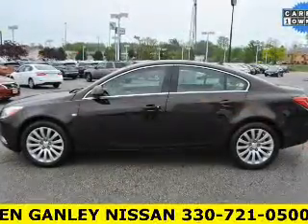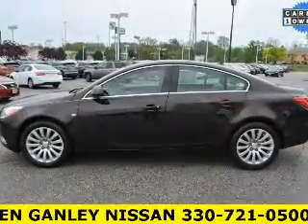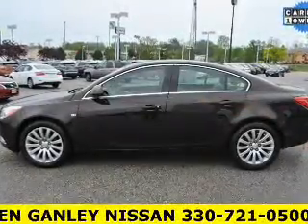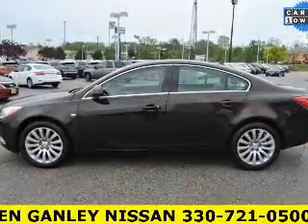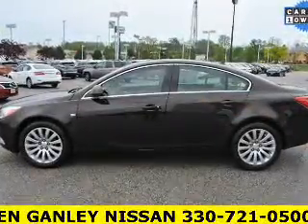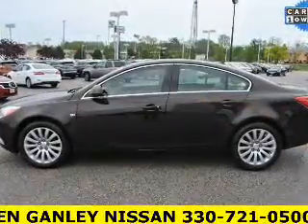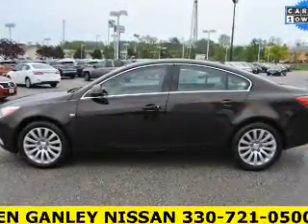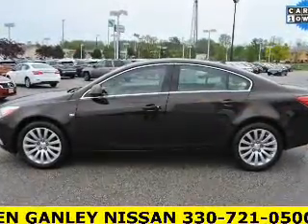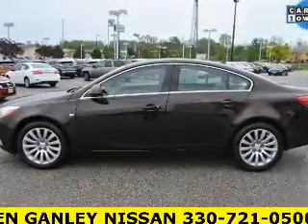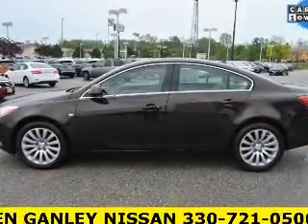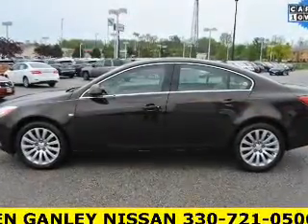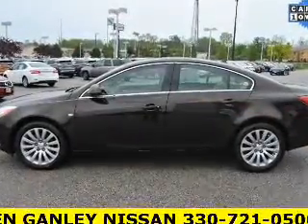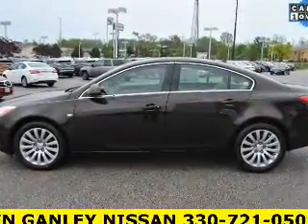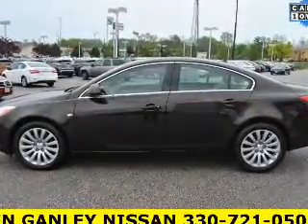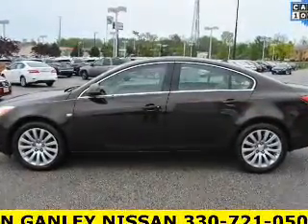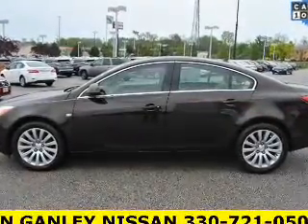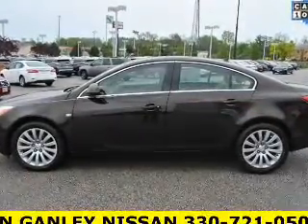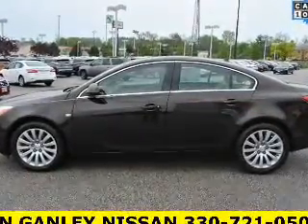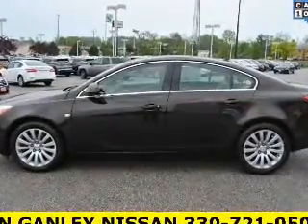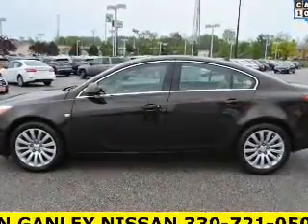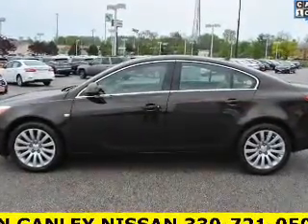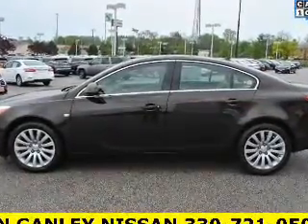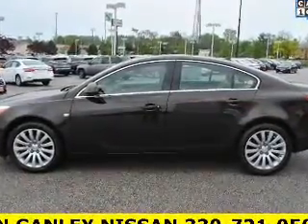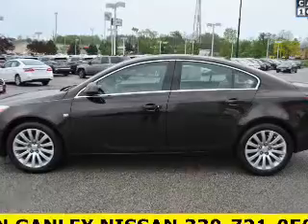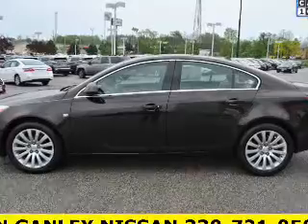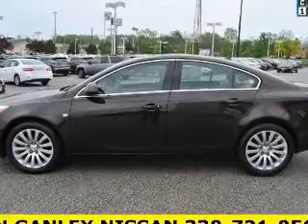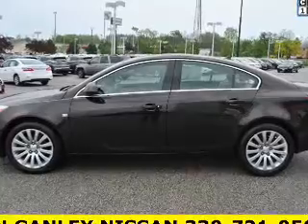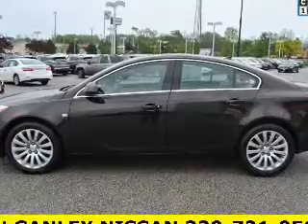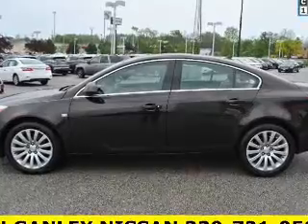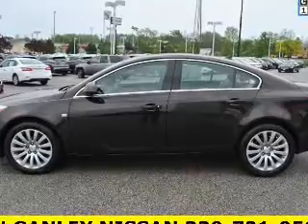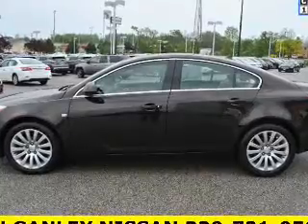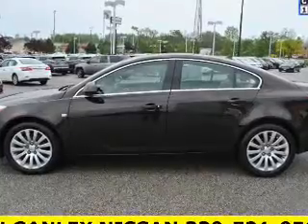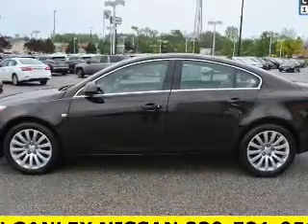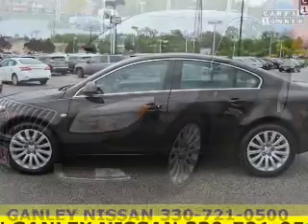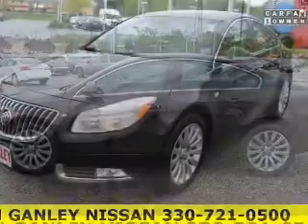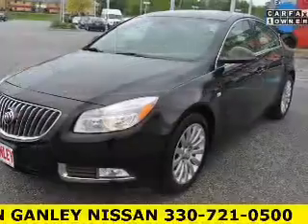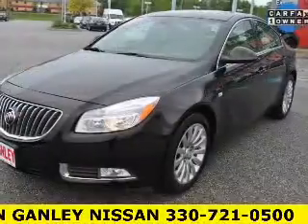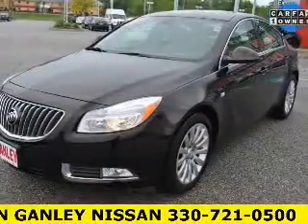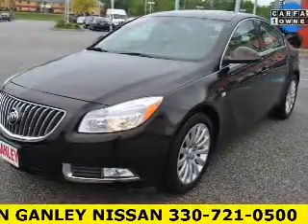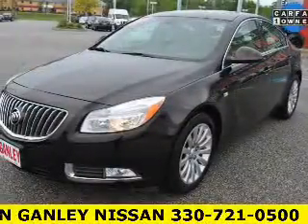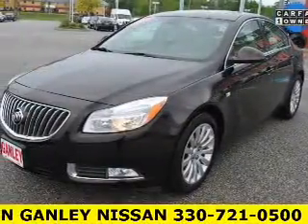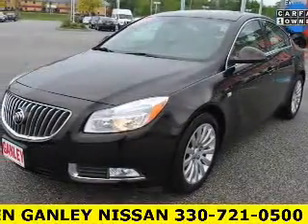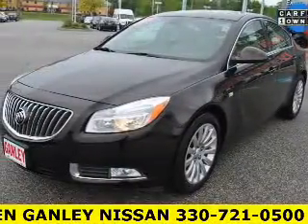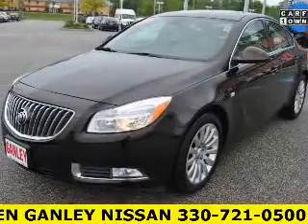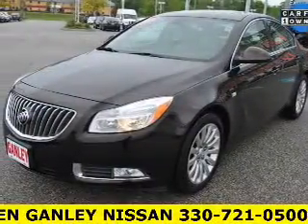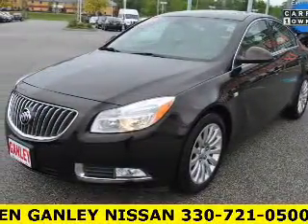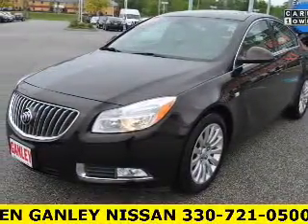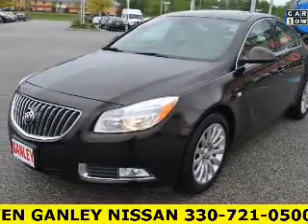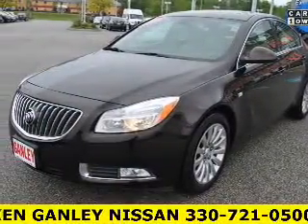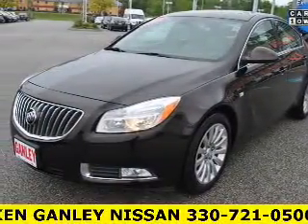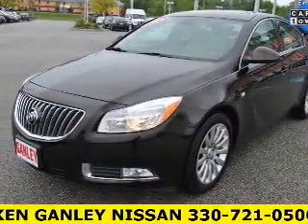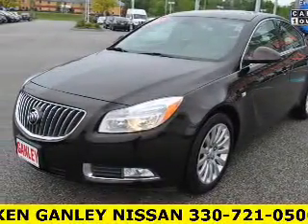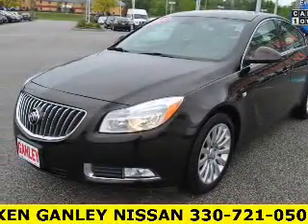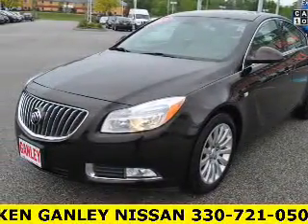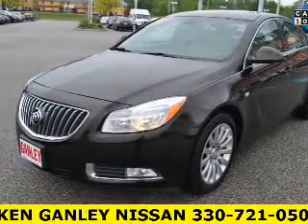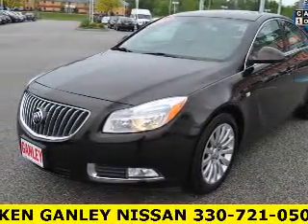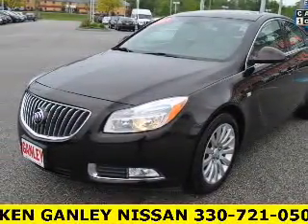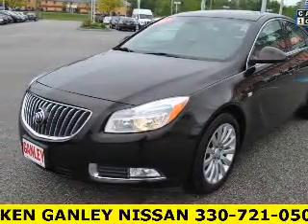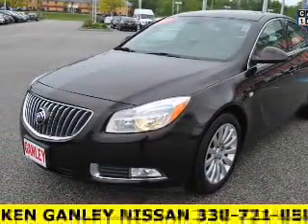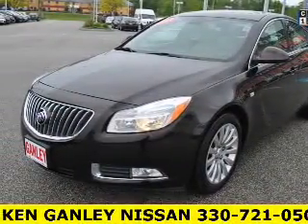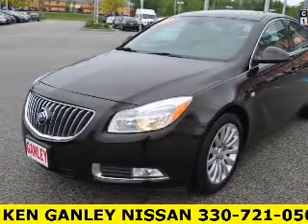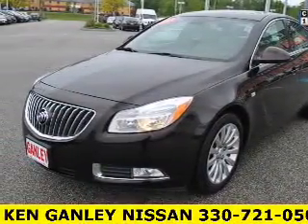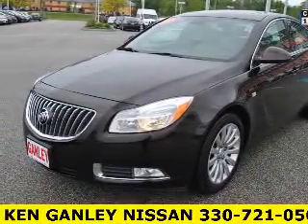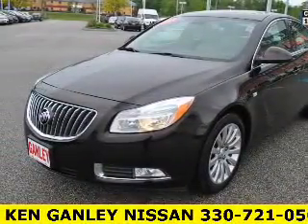Indulge in the comfort of heated seats. Tailor the temperature to your preference and your passengers. Let the outside in with a built-in sunroof.